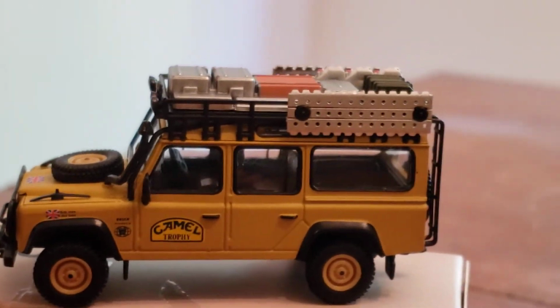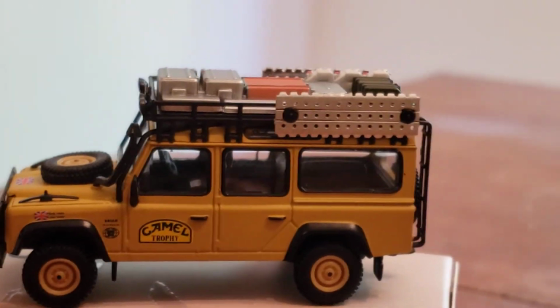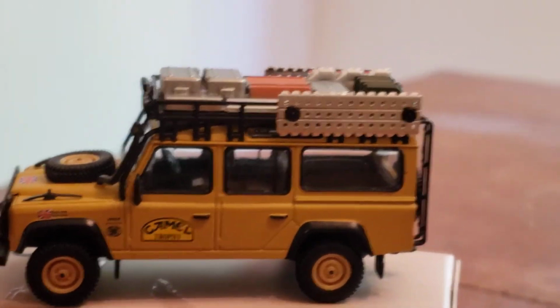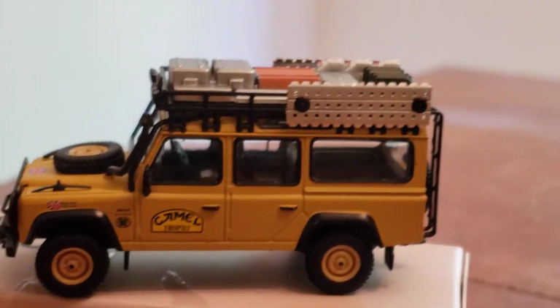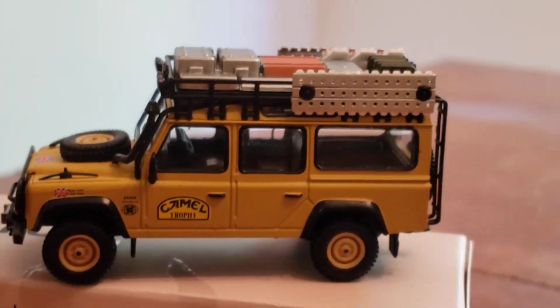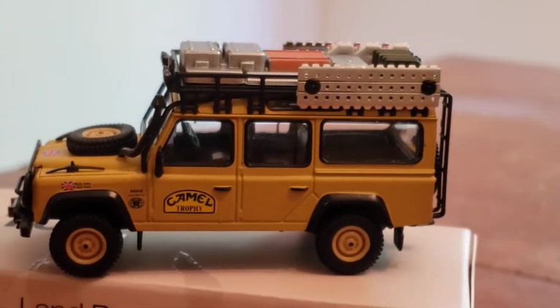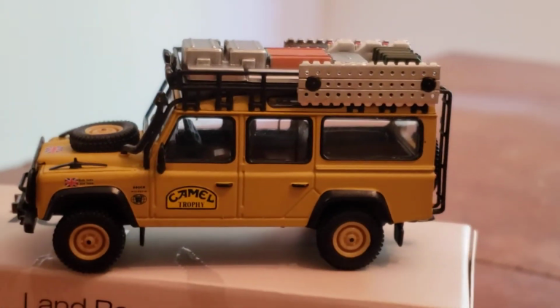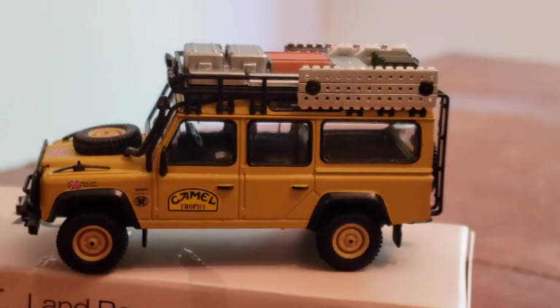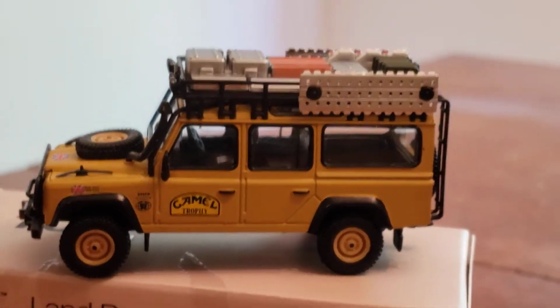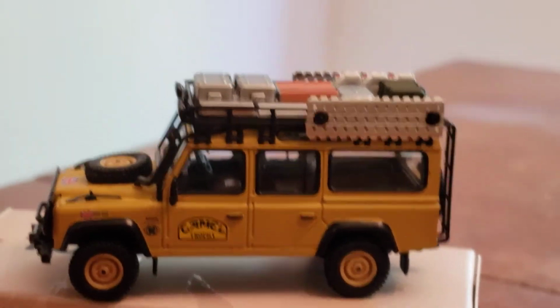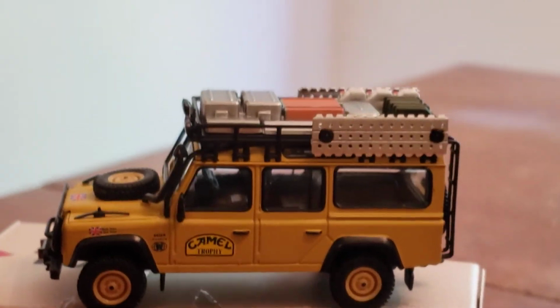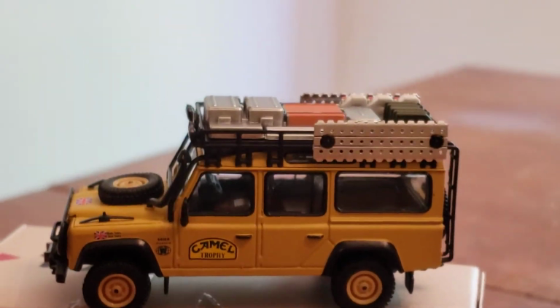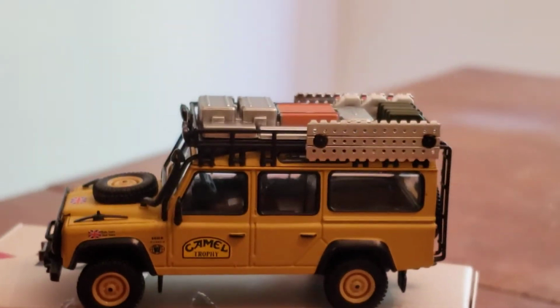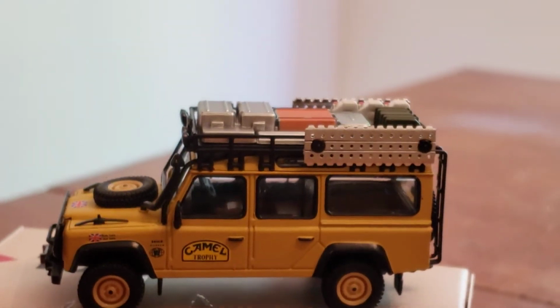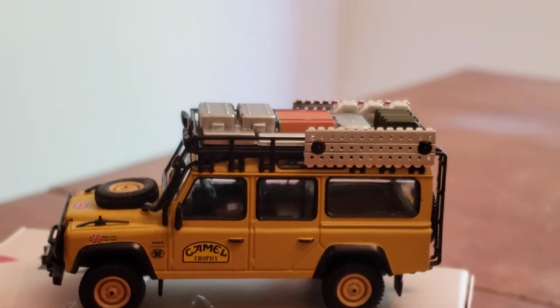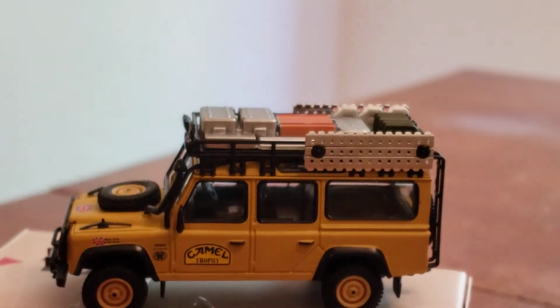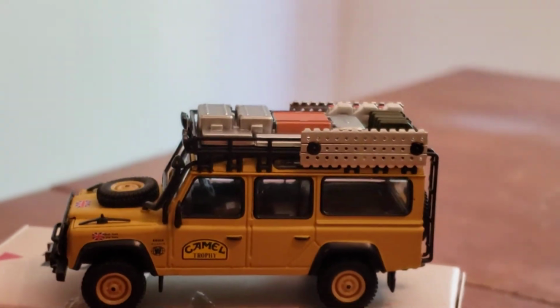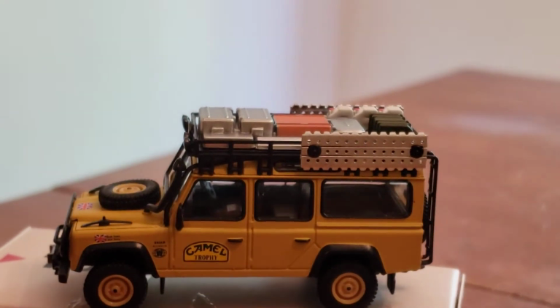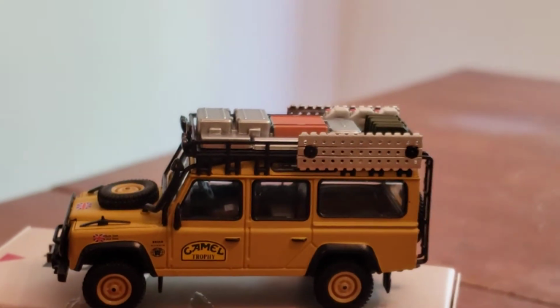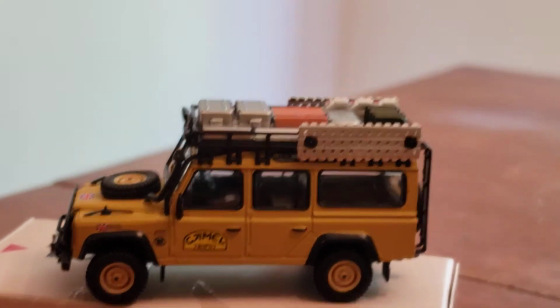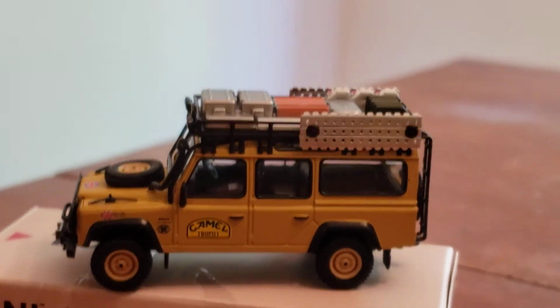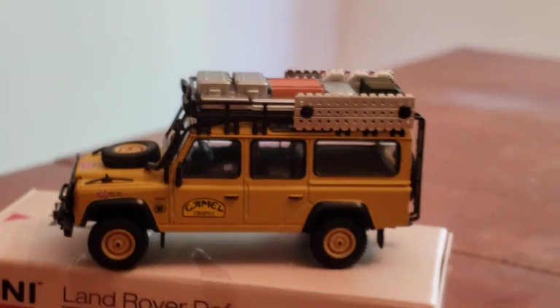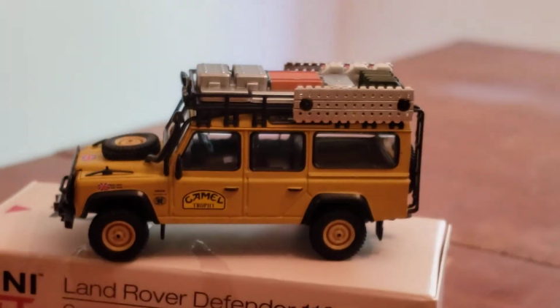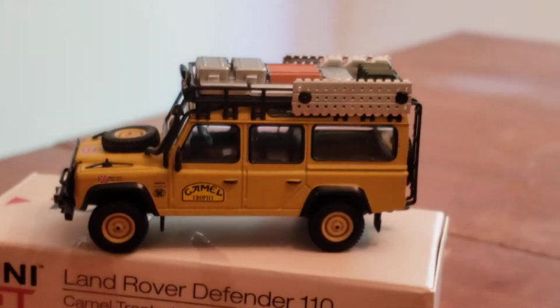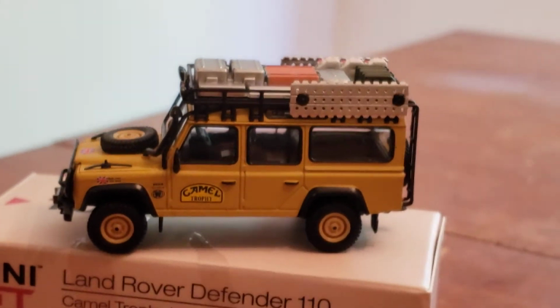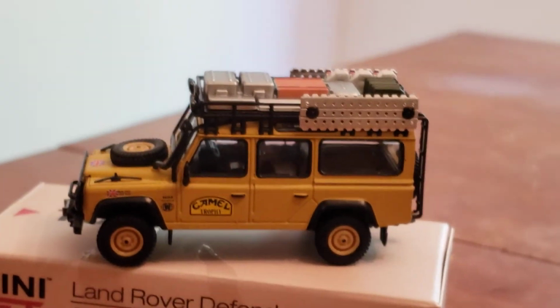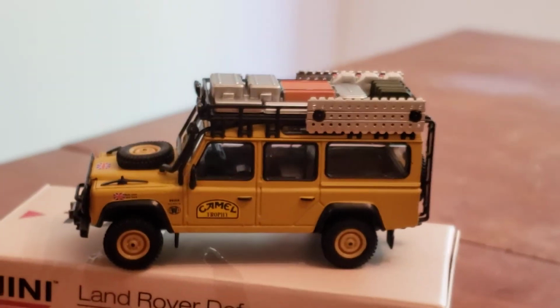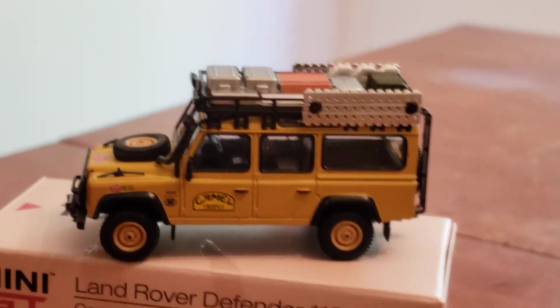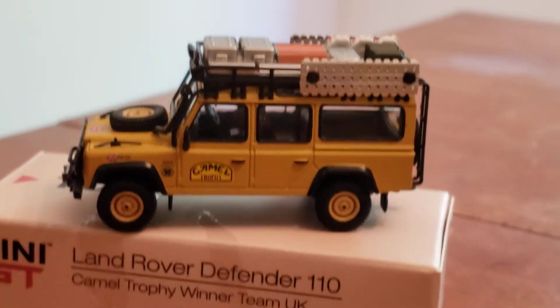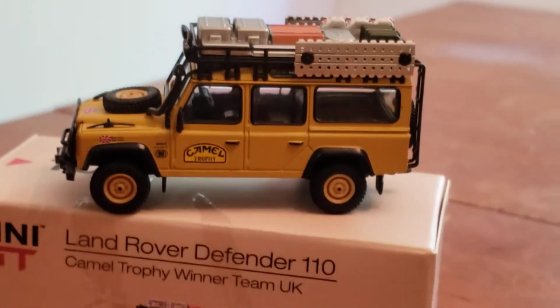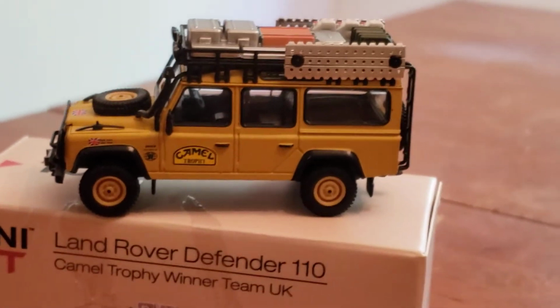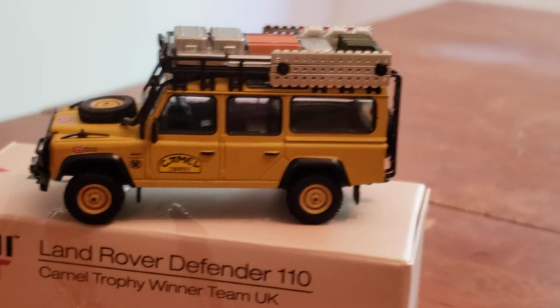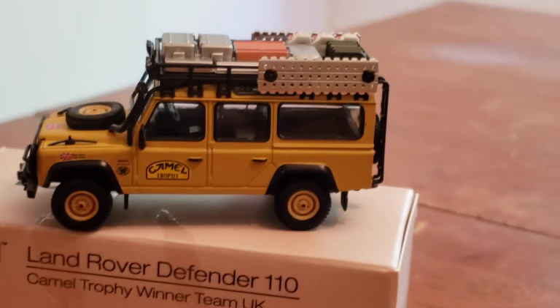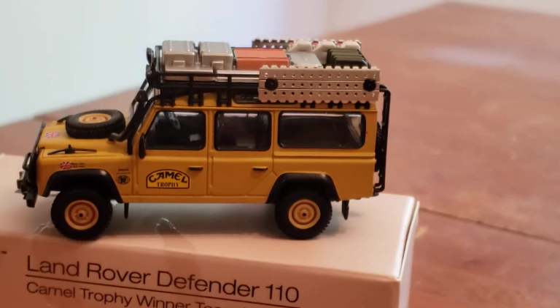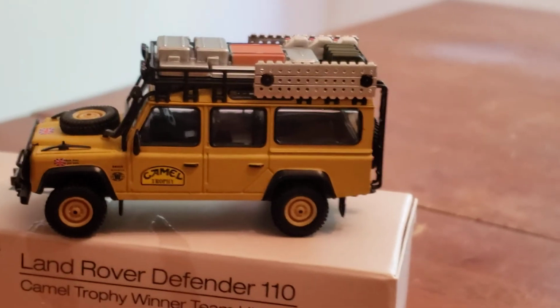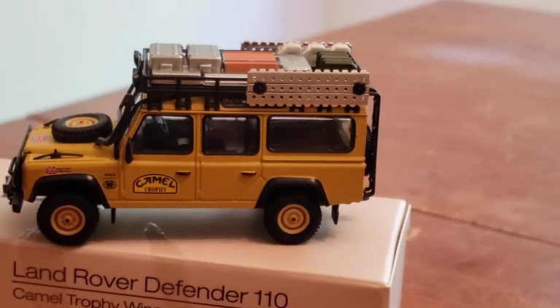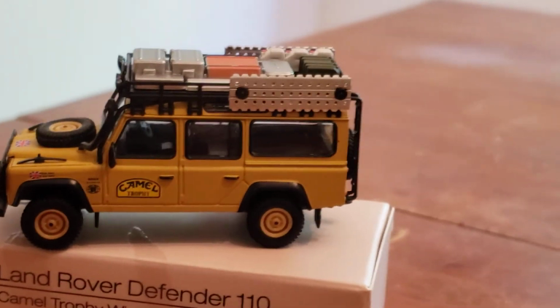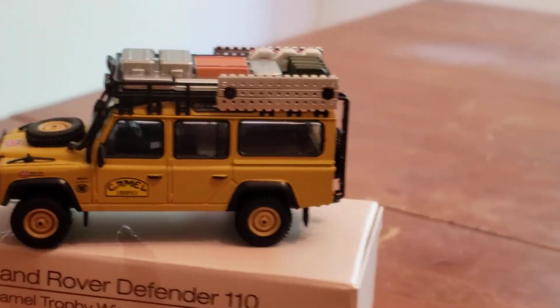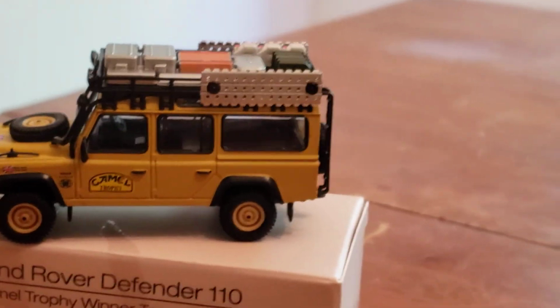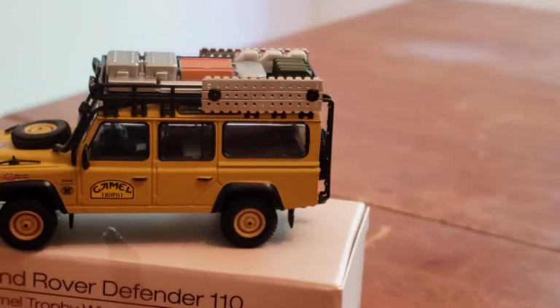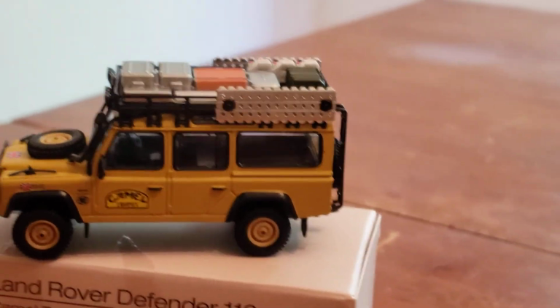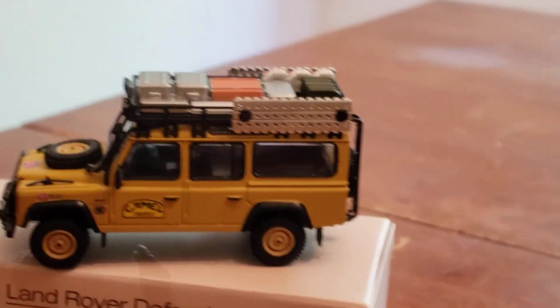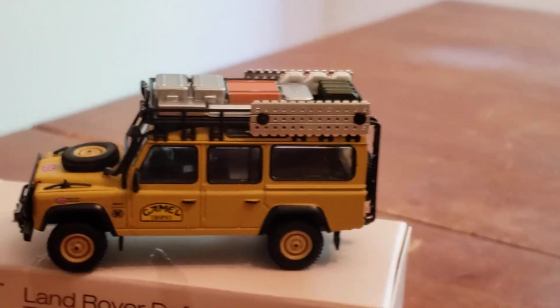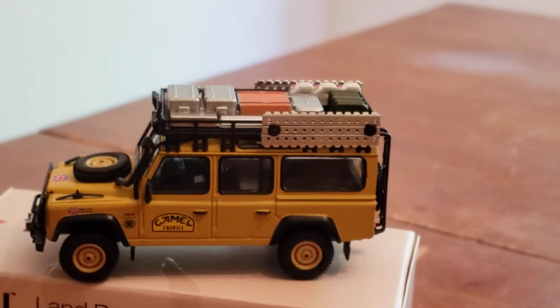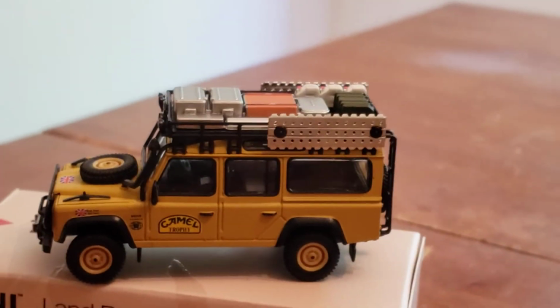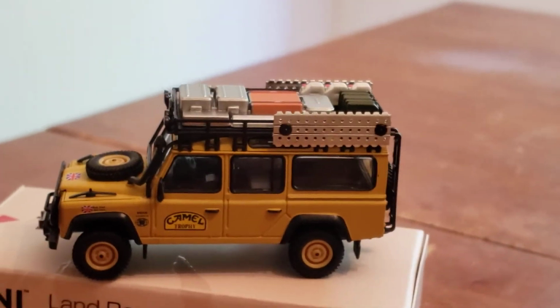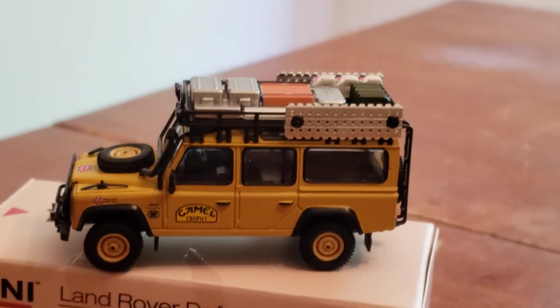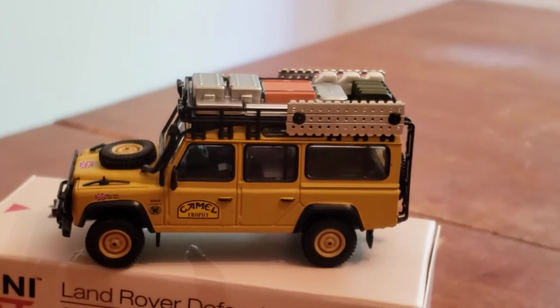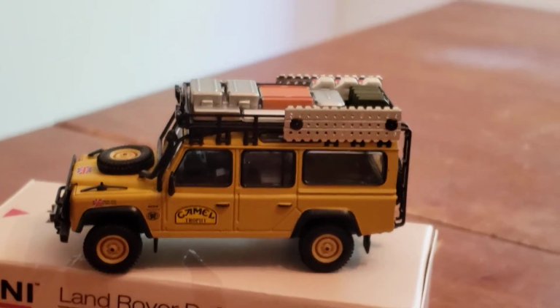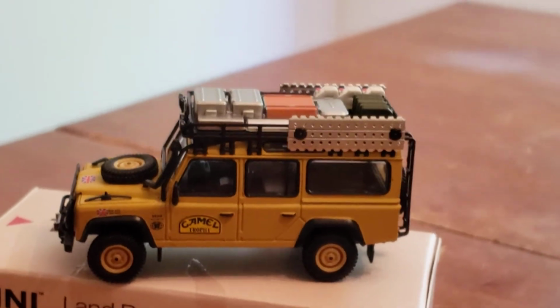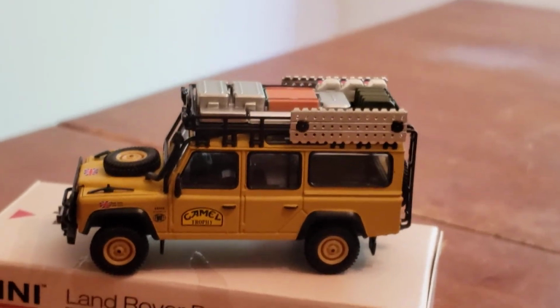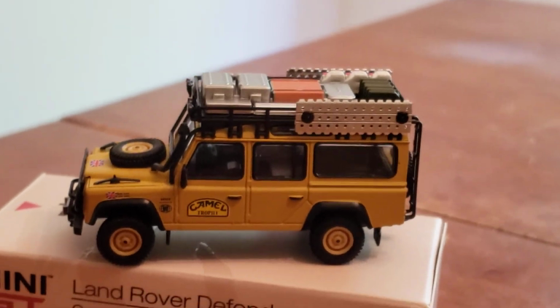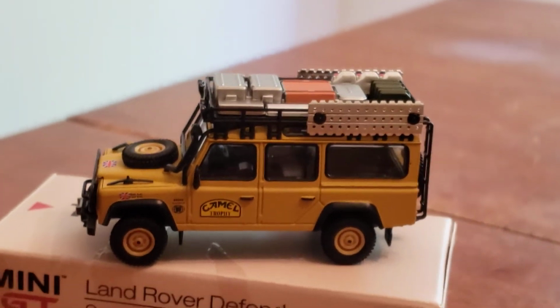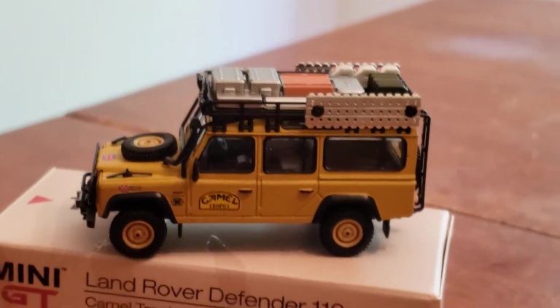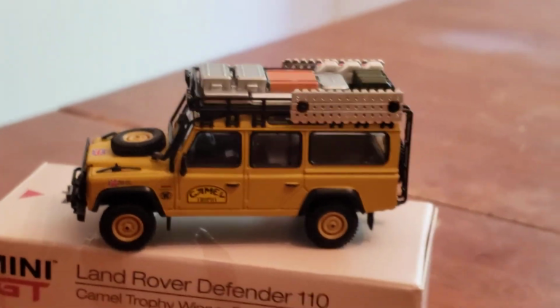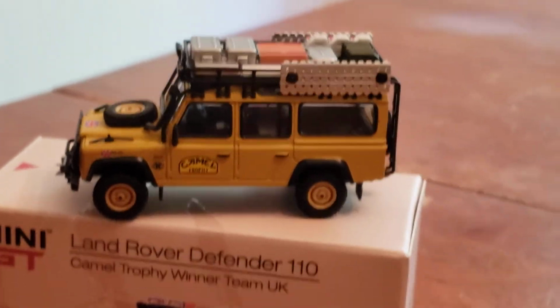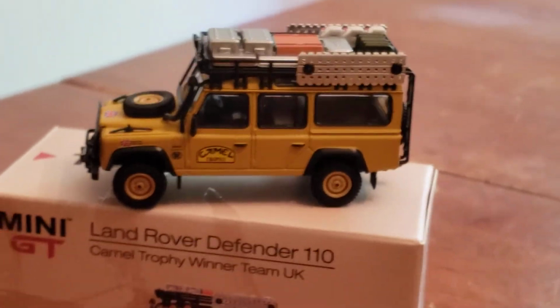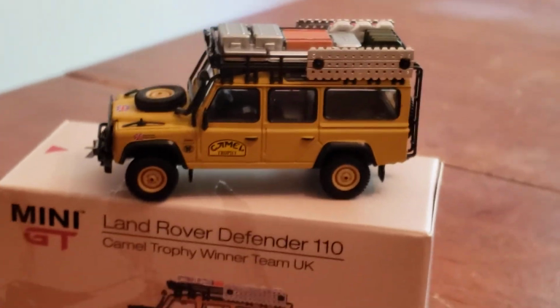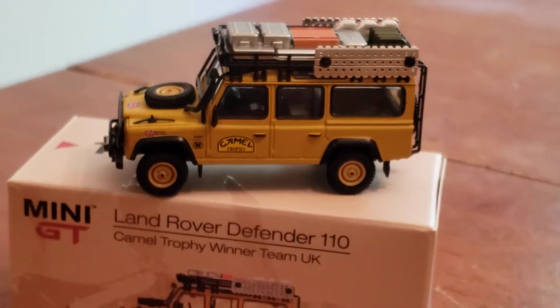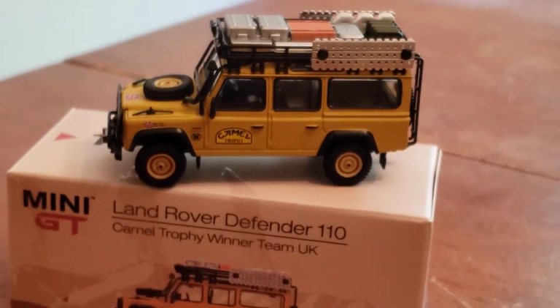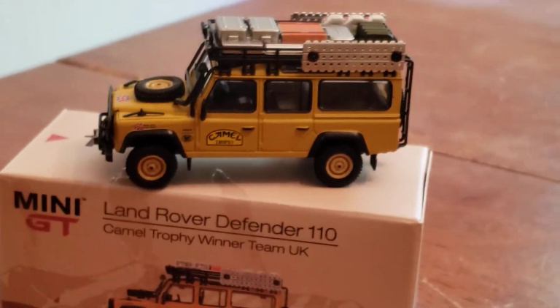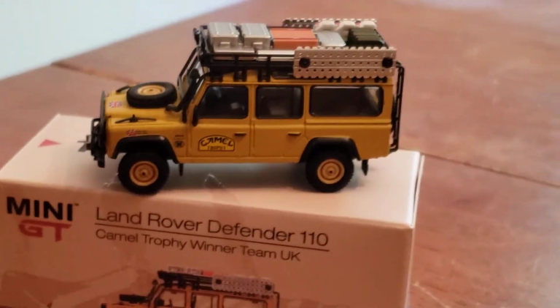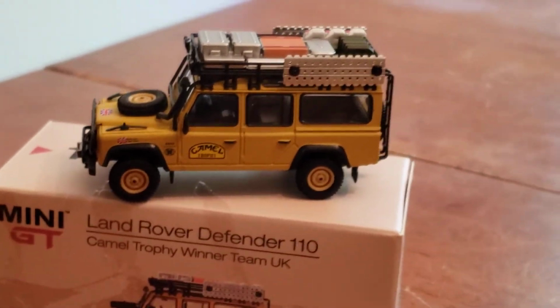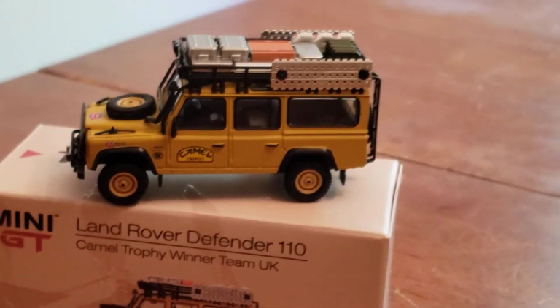Once again, this is Danny's Diecast. Don't forget to like and subscribe. Please leave comments and I'll see you guys soon.